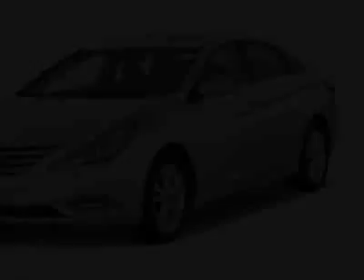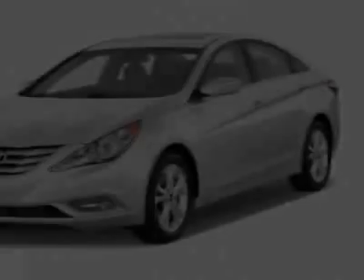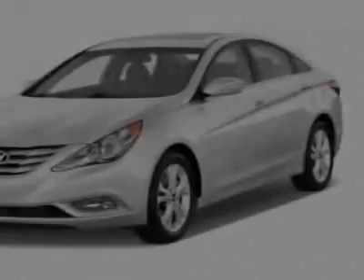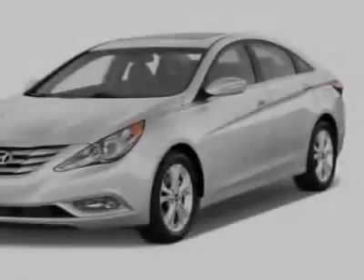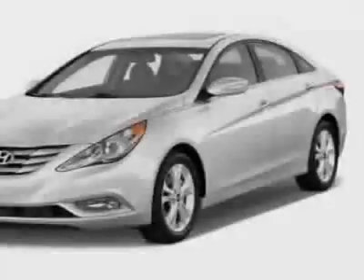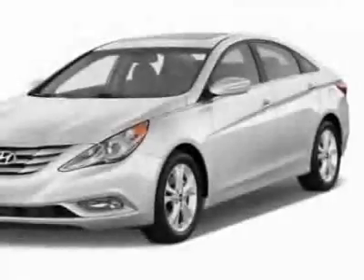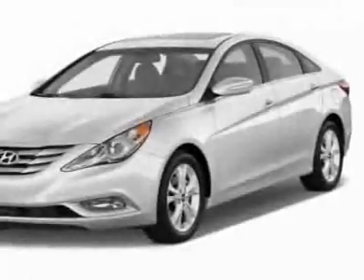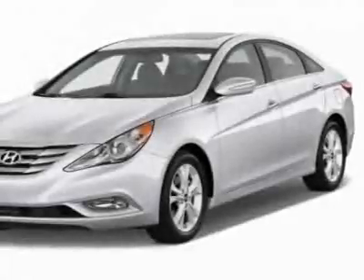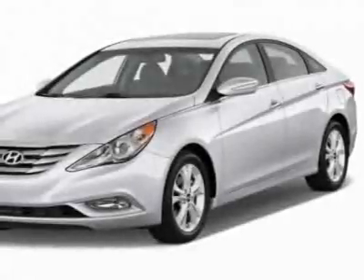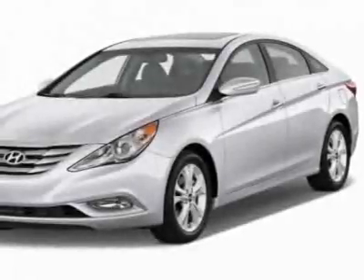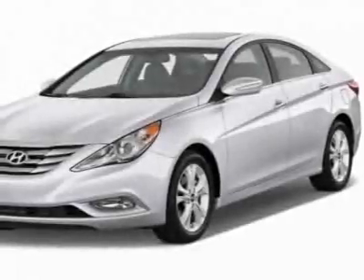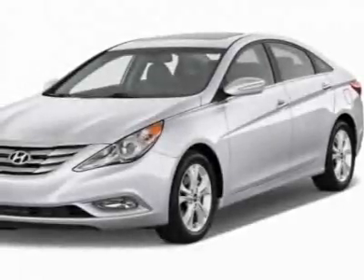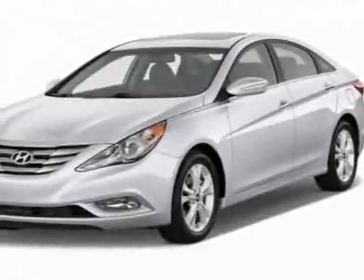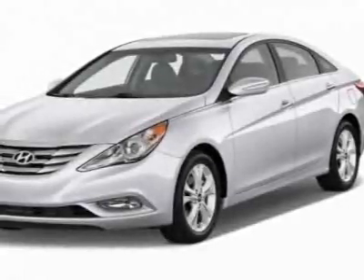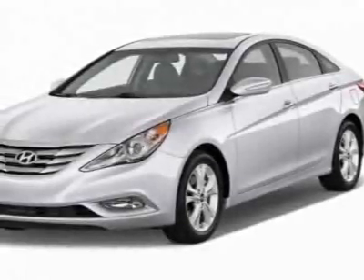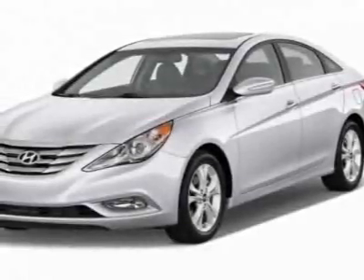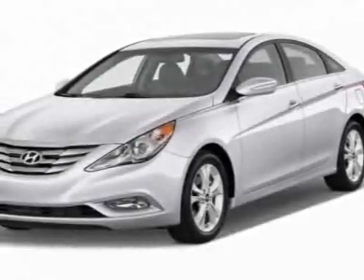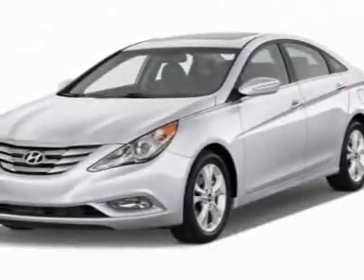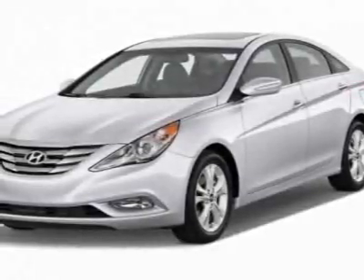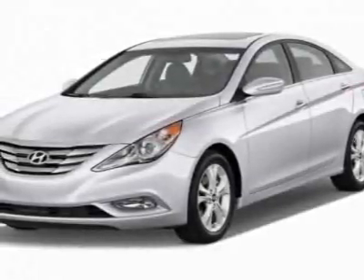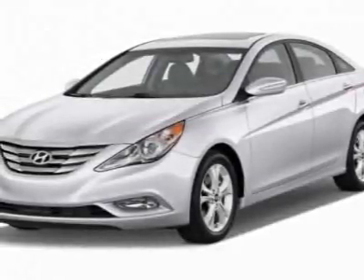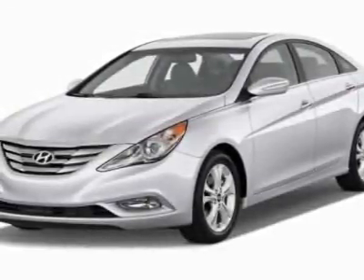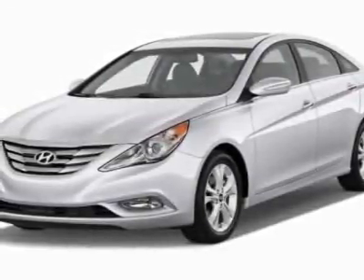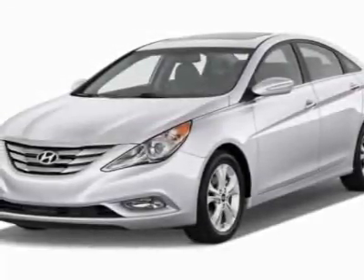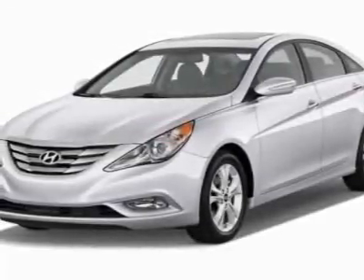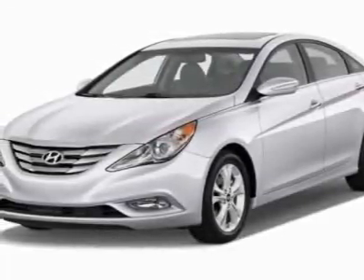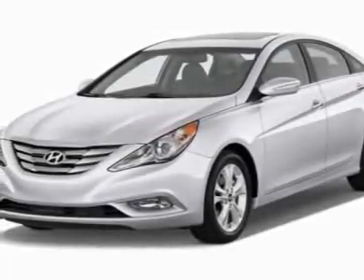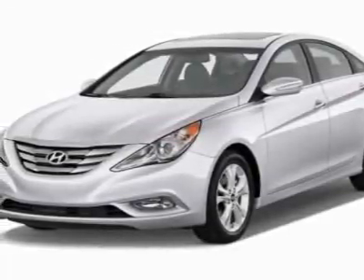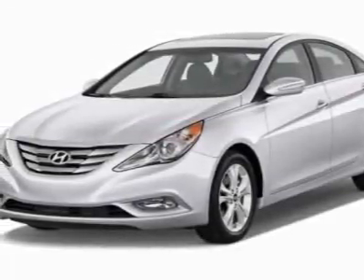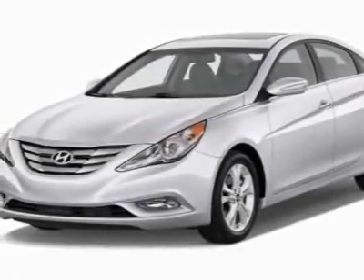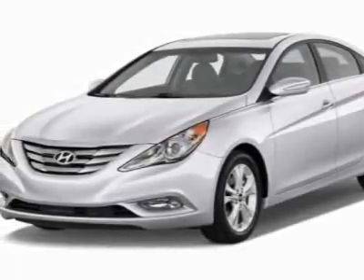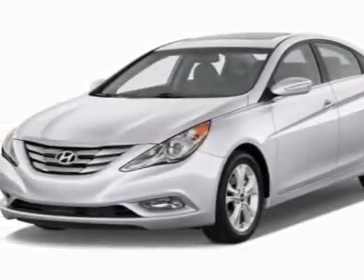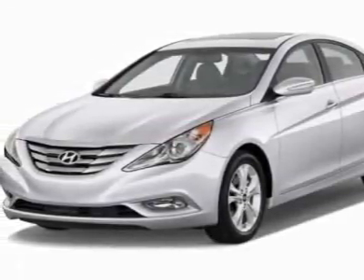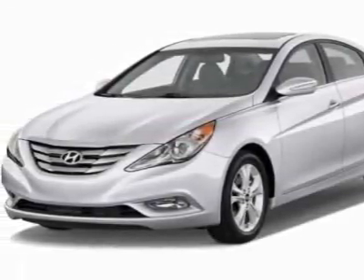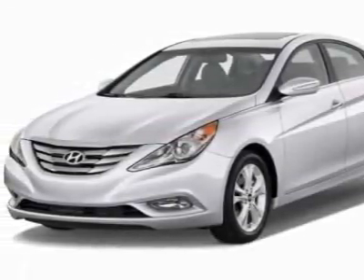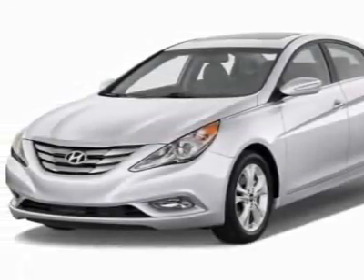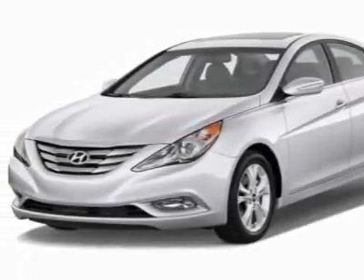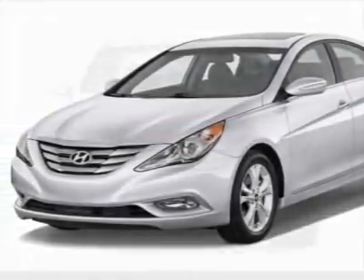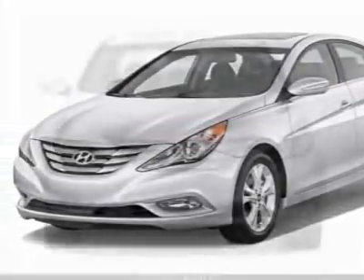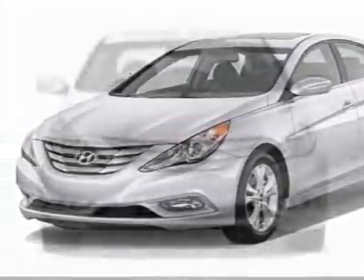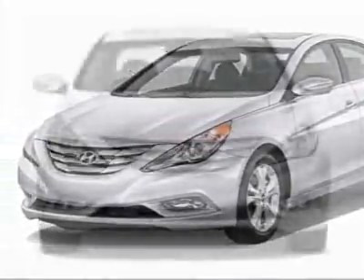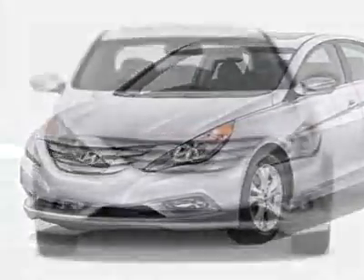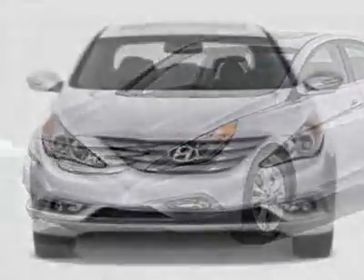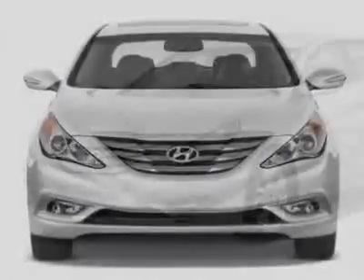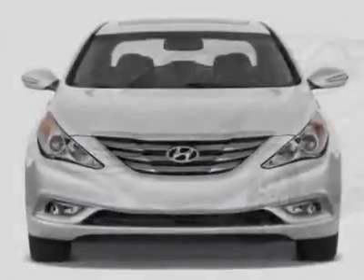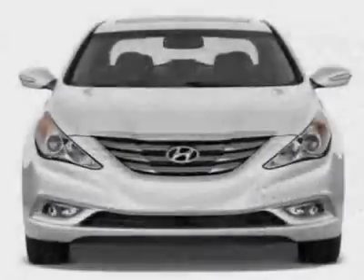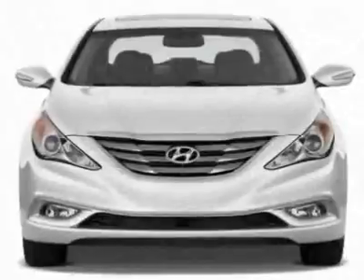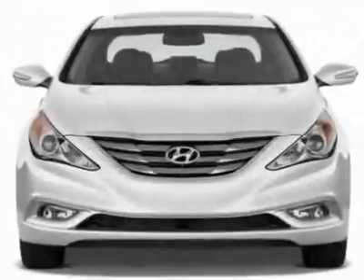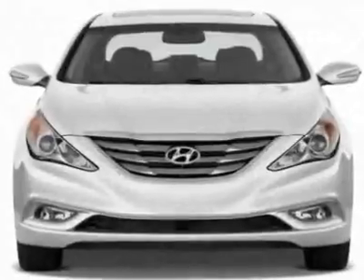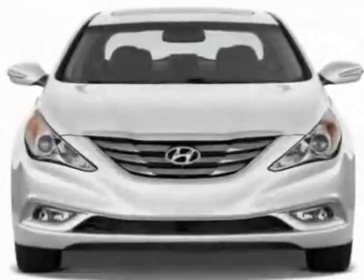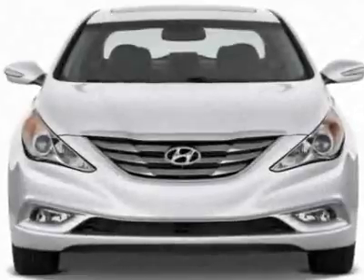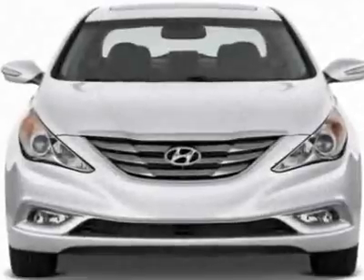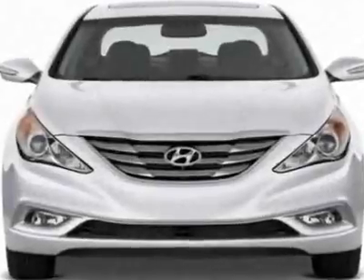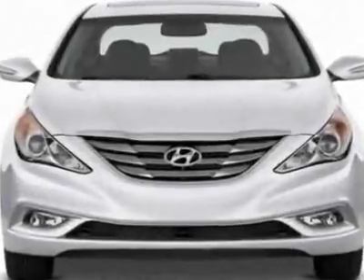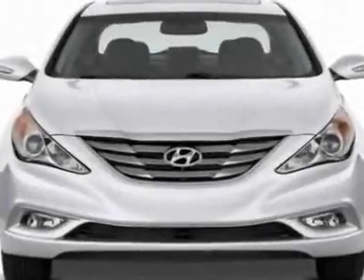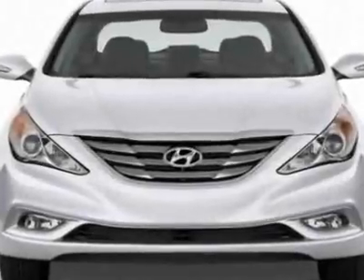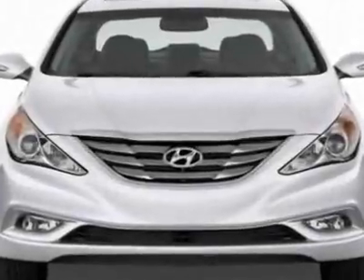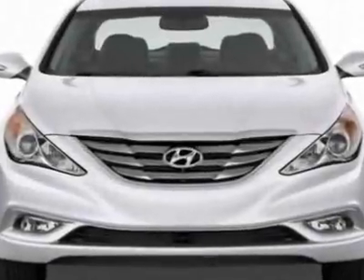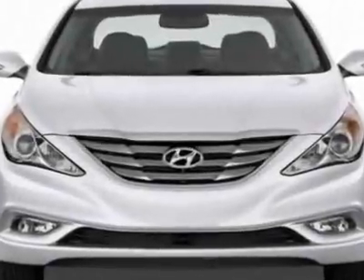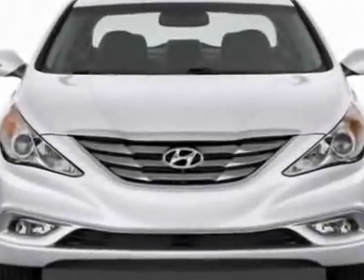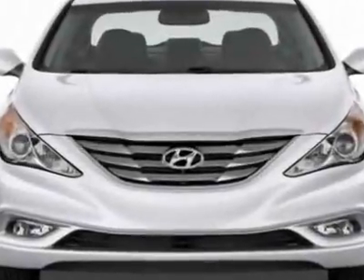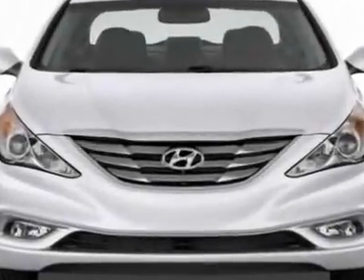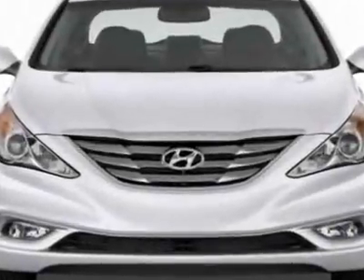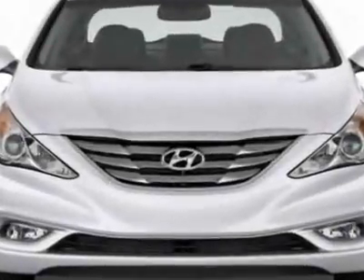Look at this new 2012 Hyundai Sonata. For your protection, this vehicle has a full factory warranty.